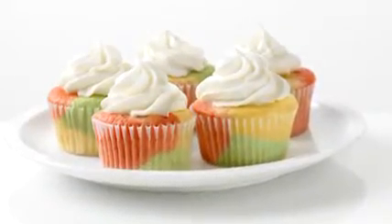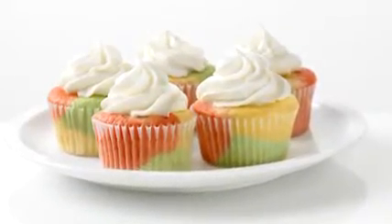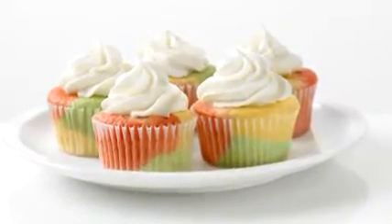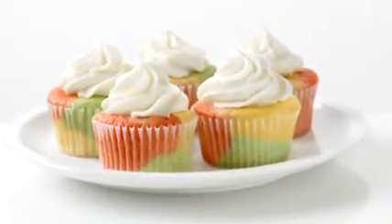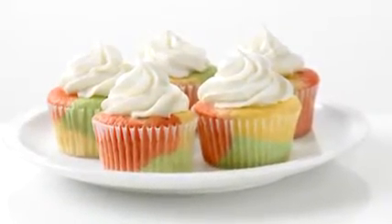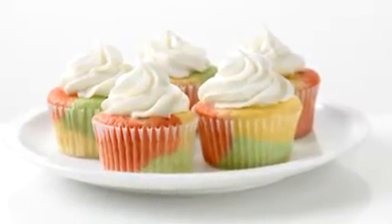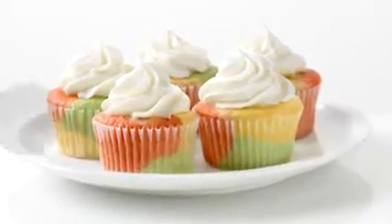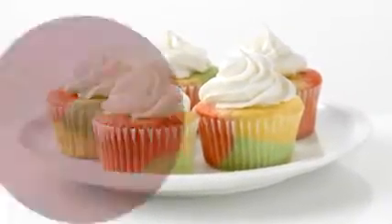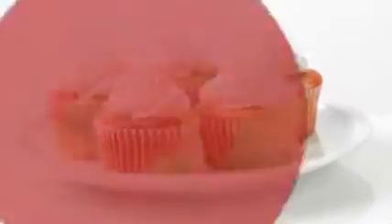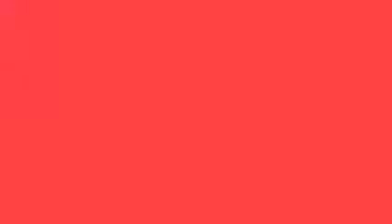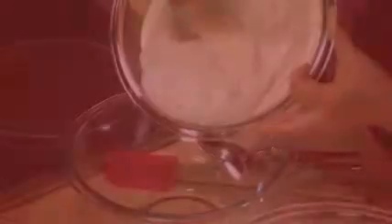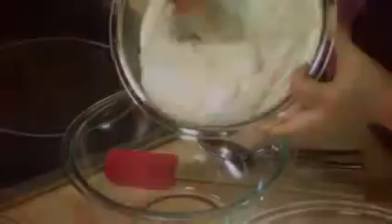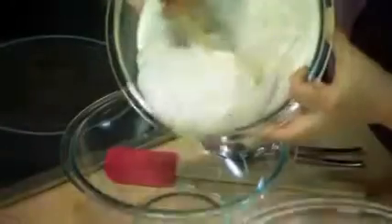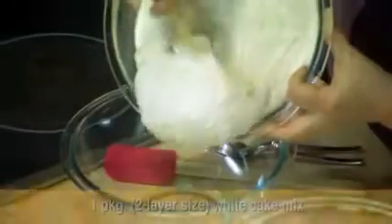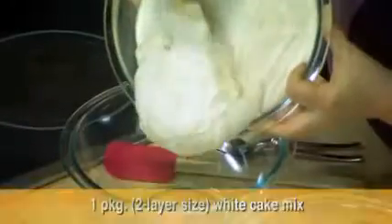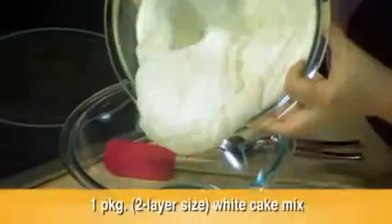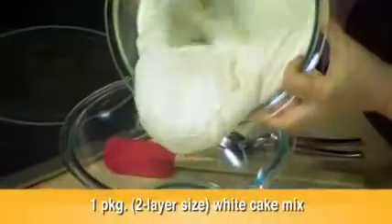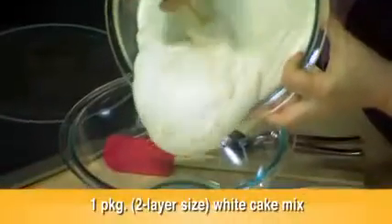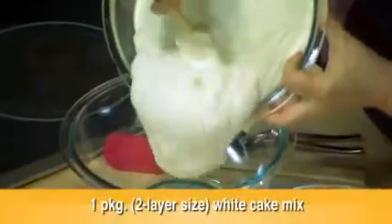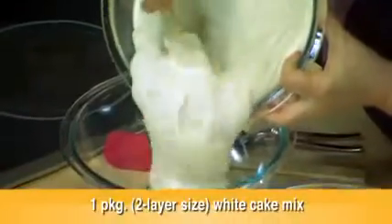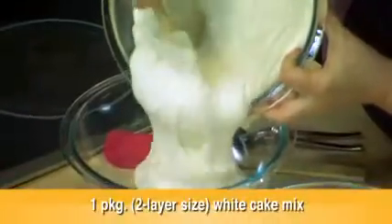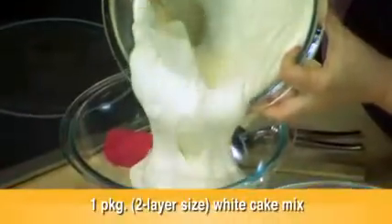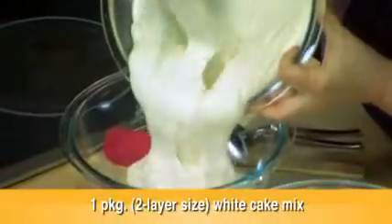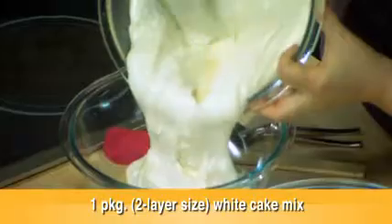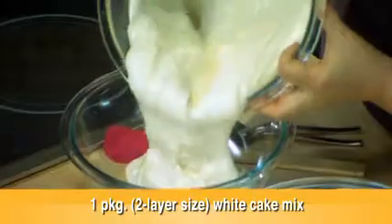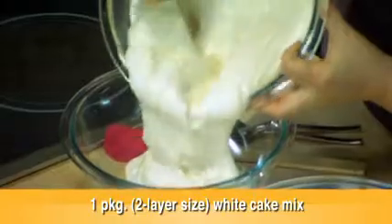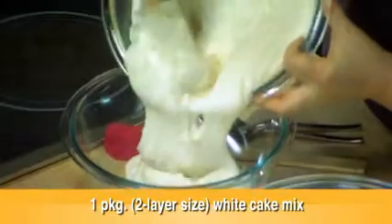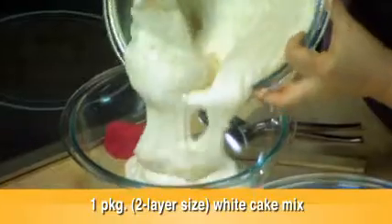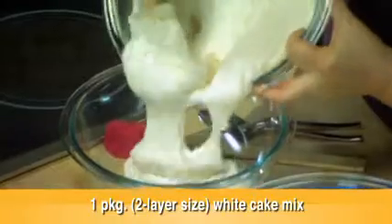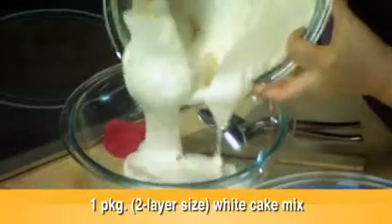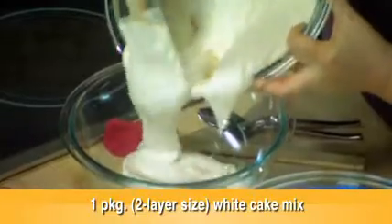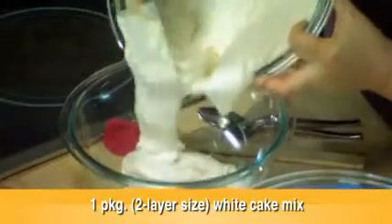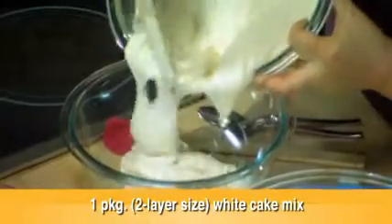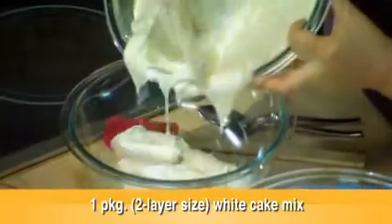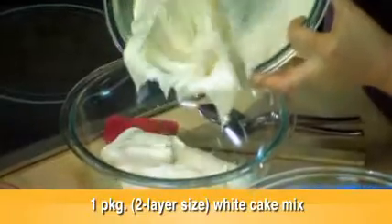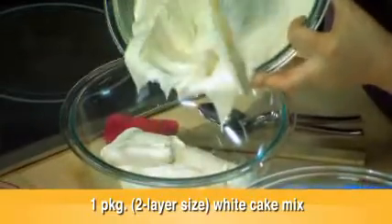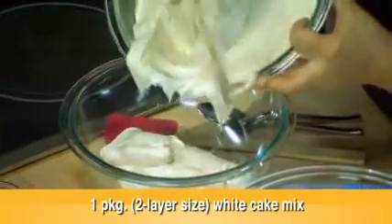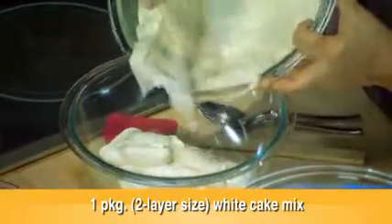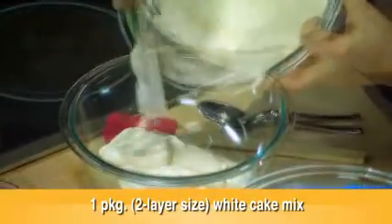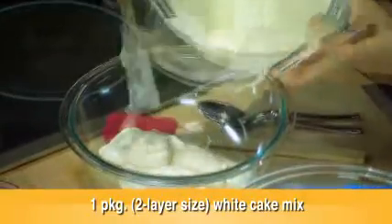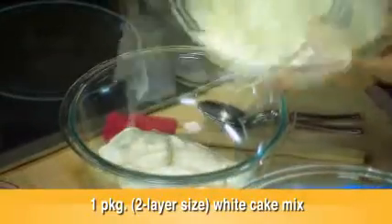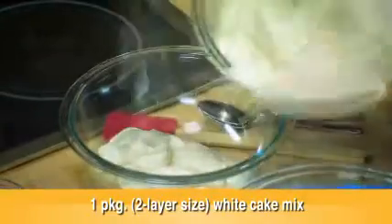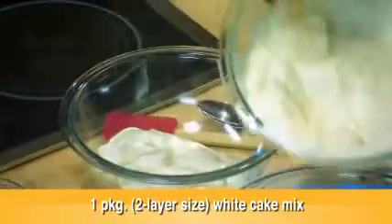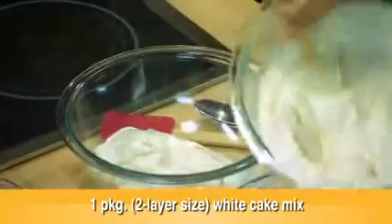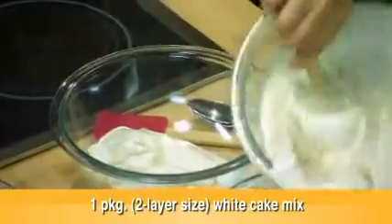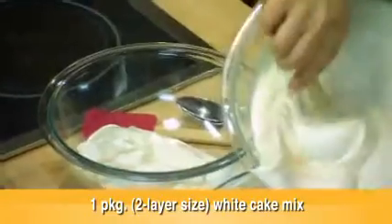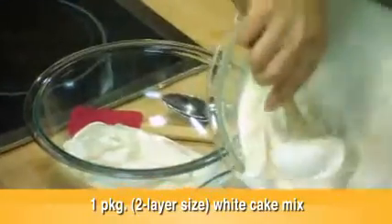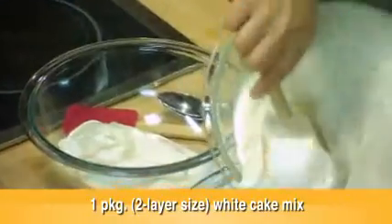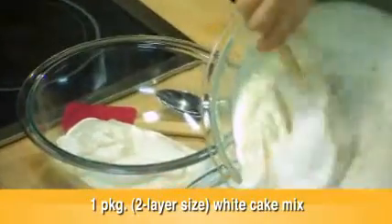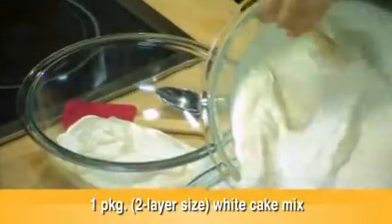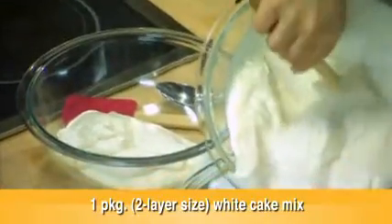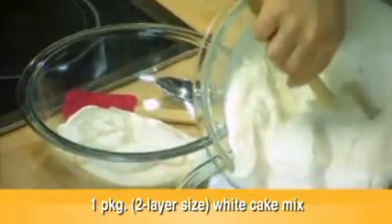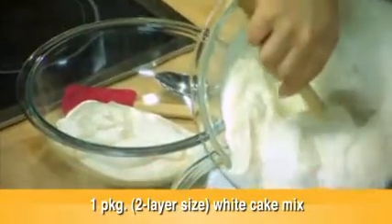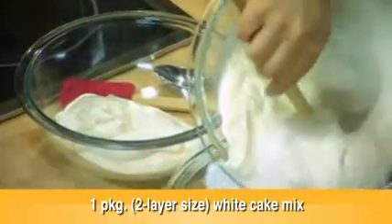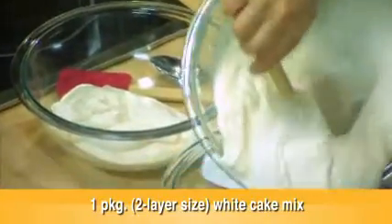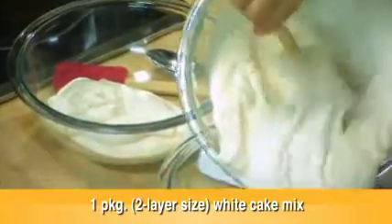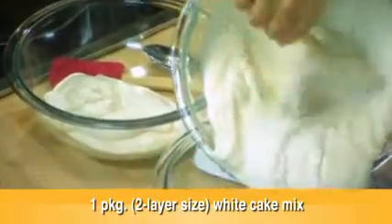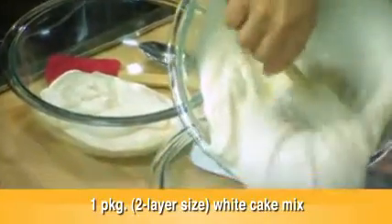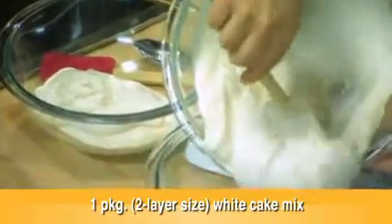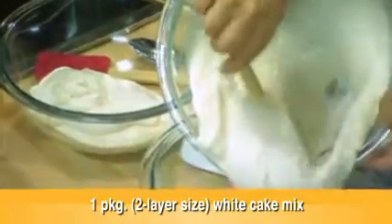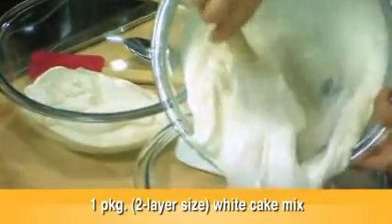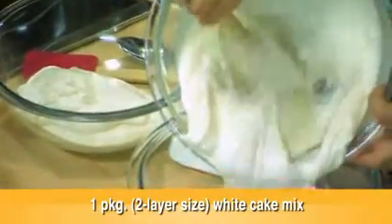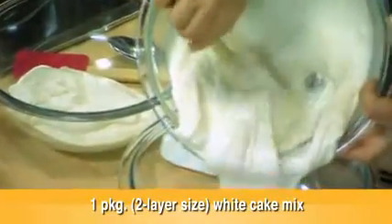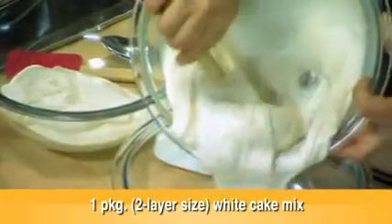So easy to make. I've prepared cake batter according to the box directions and I'm going to divide this batter evenly among my three bowls.